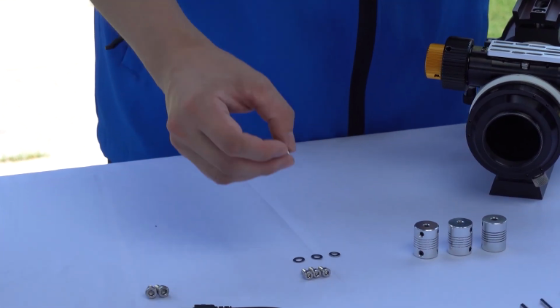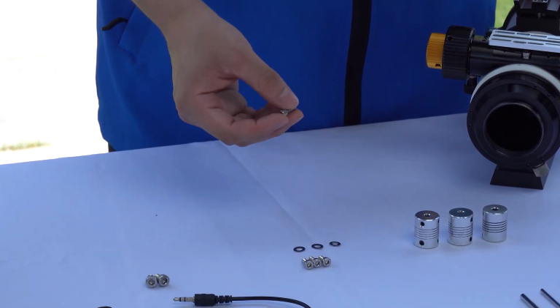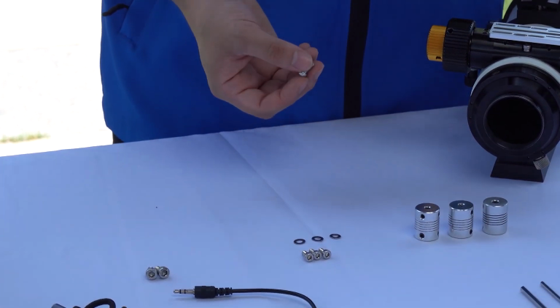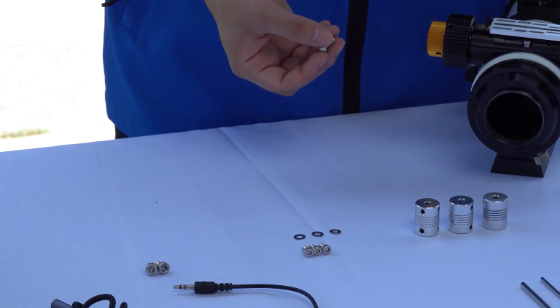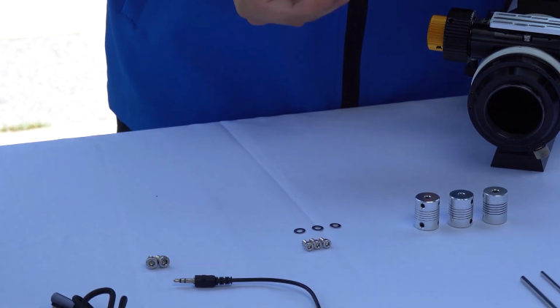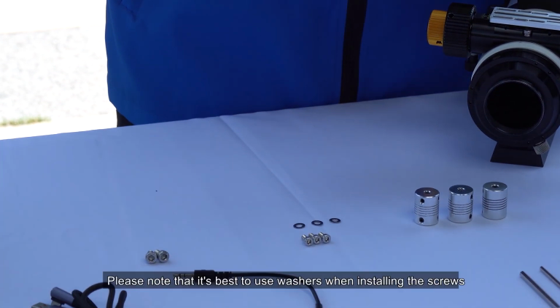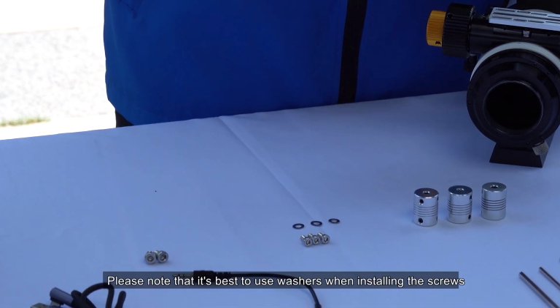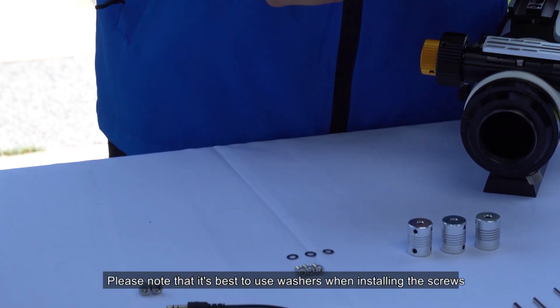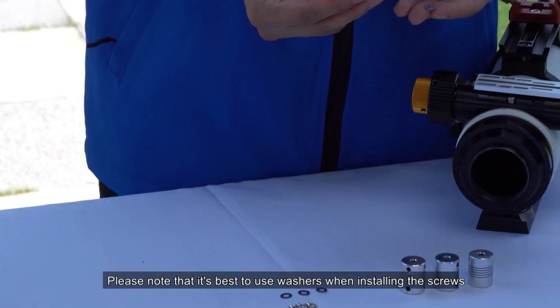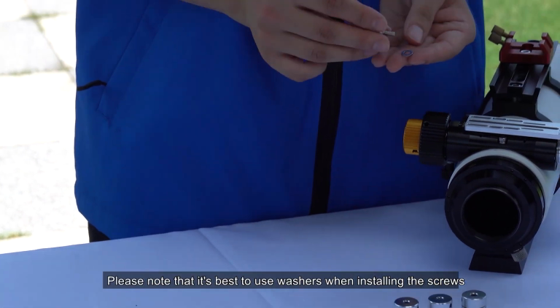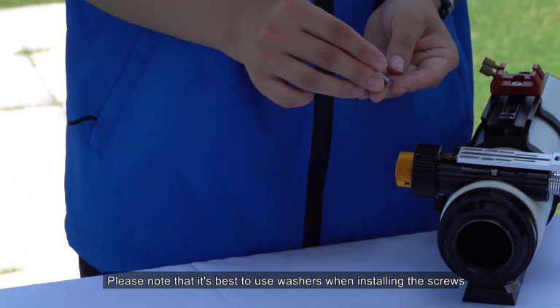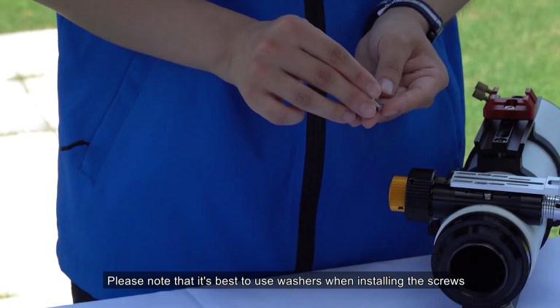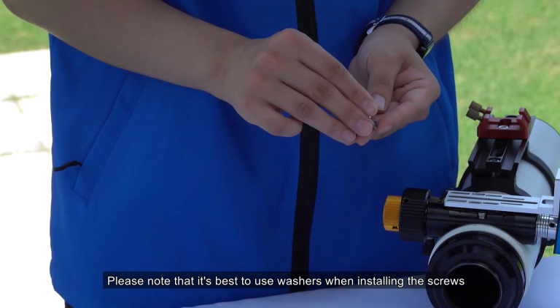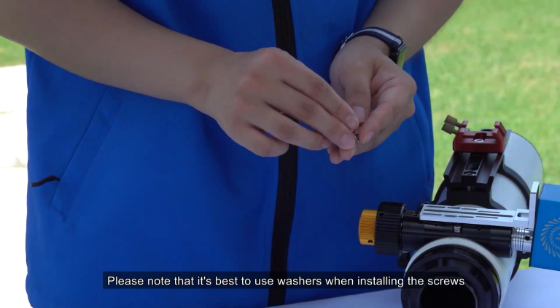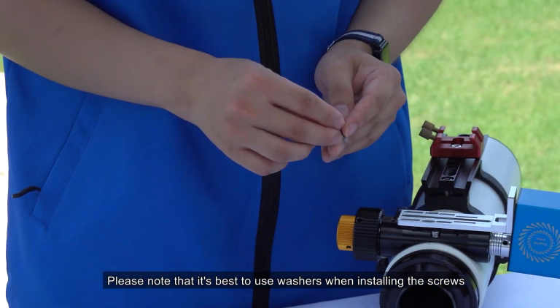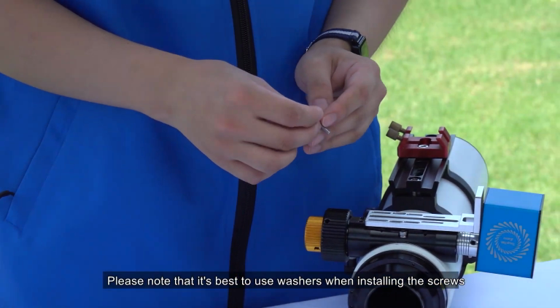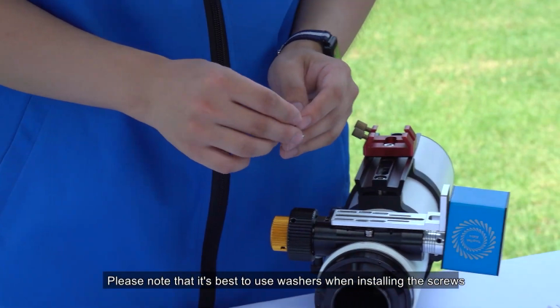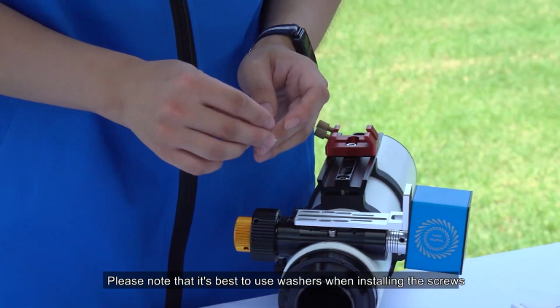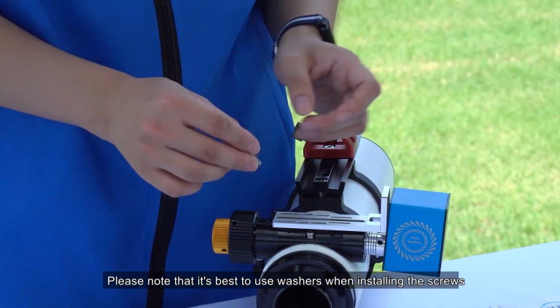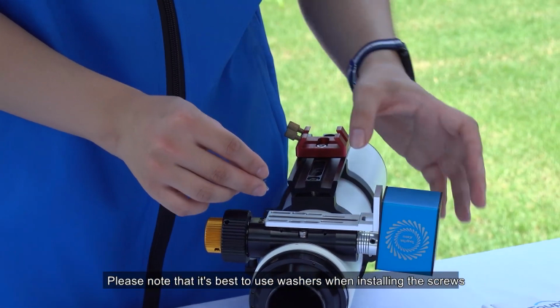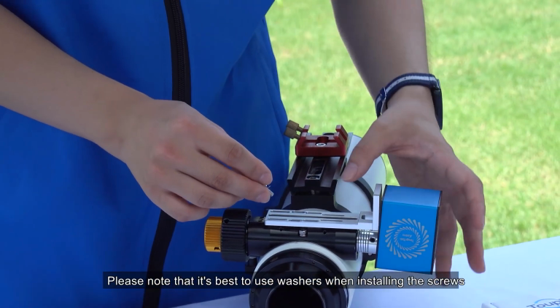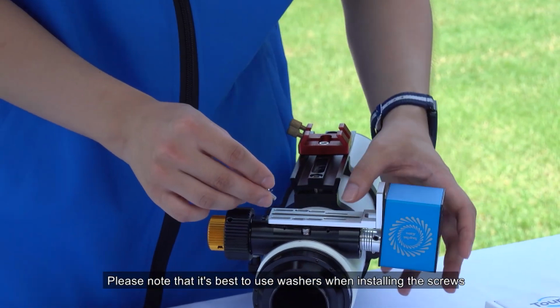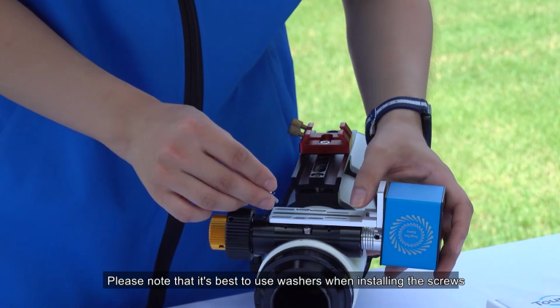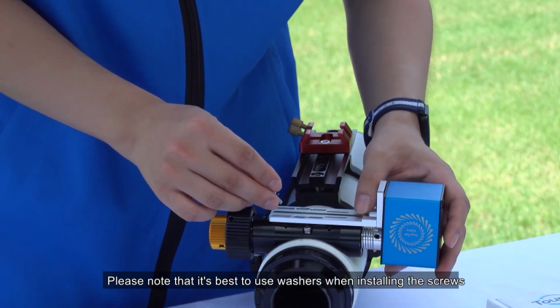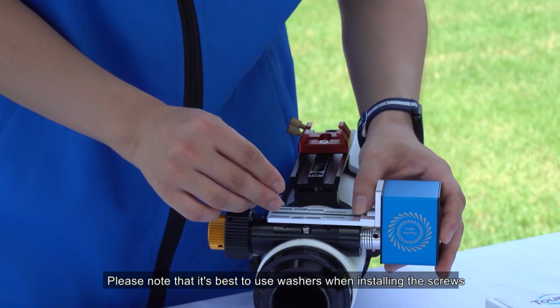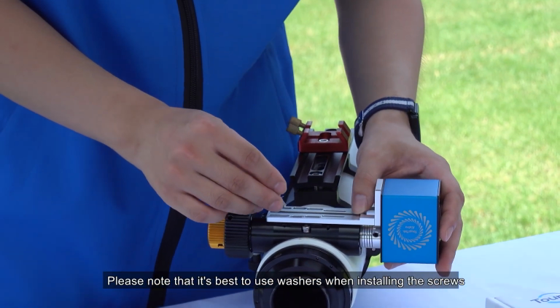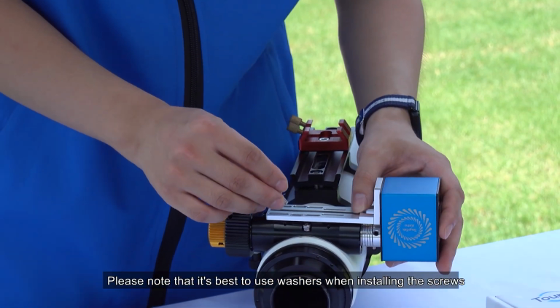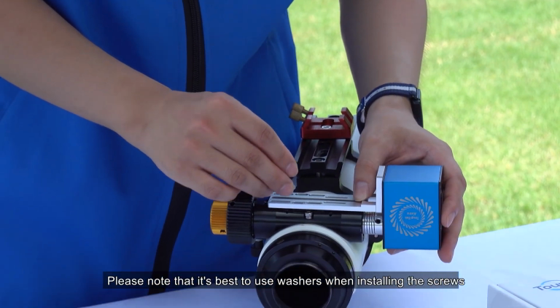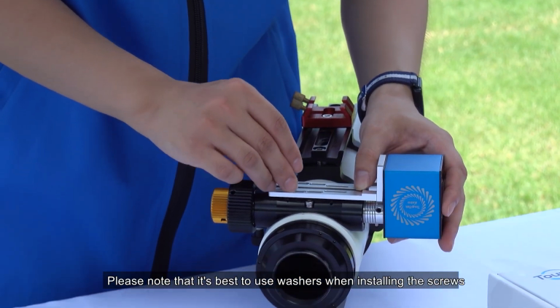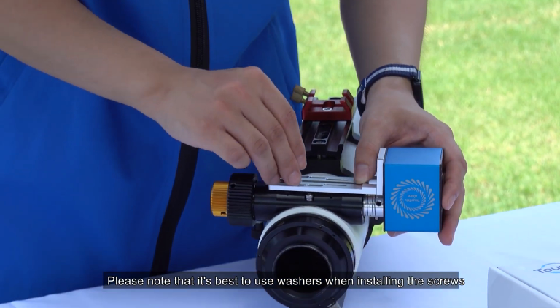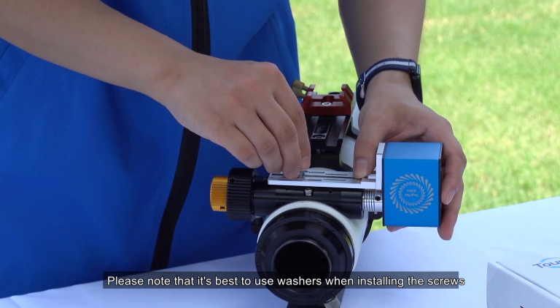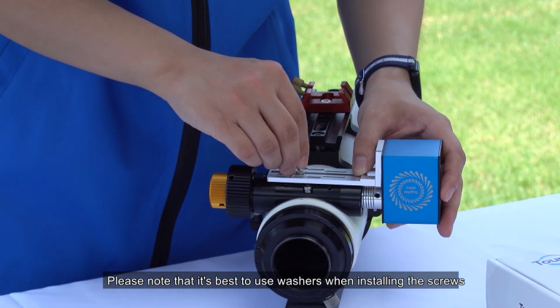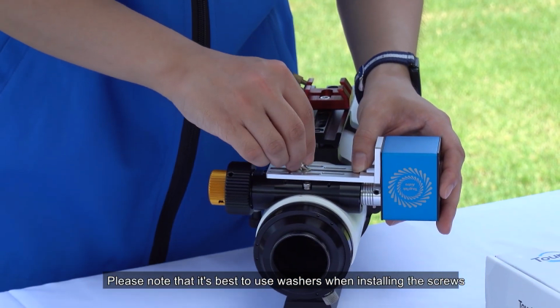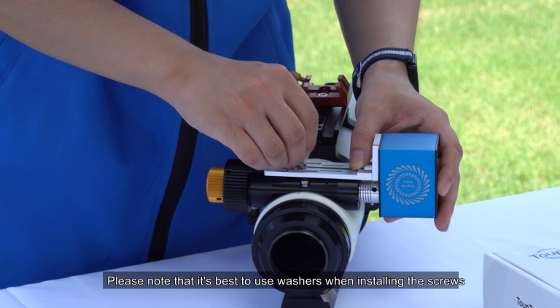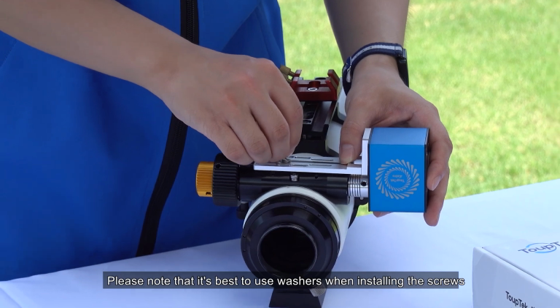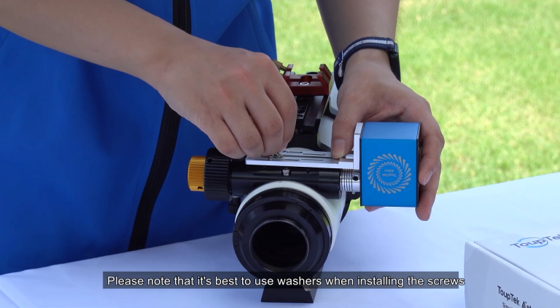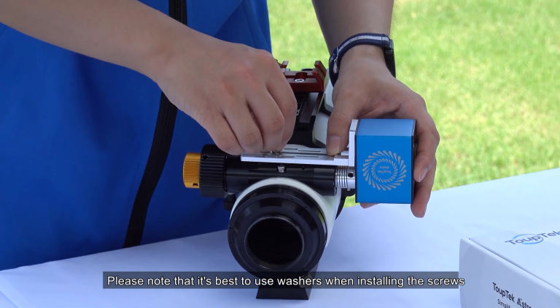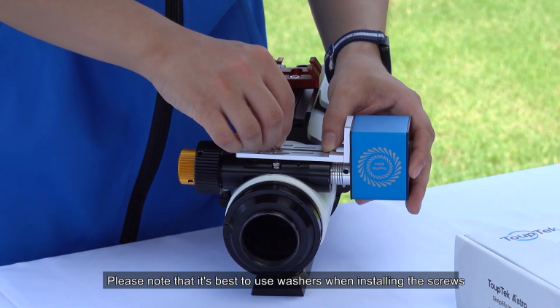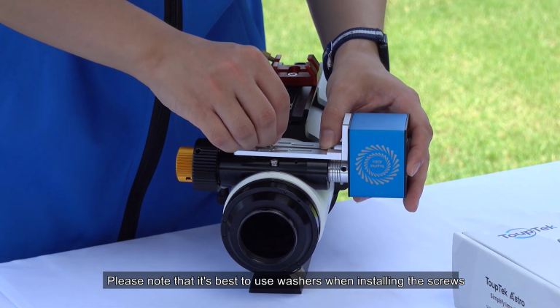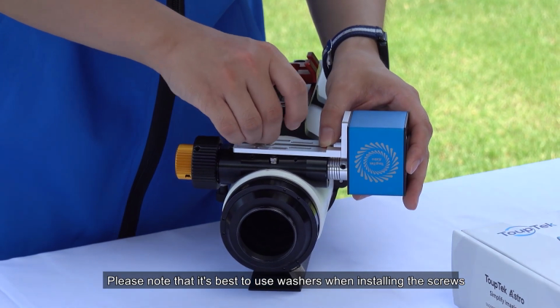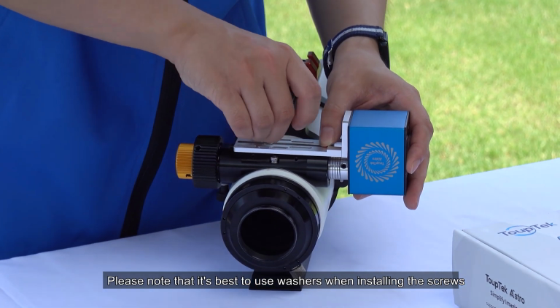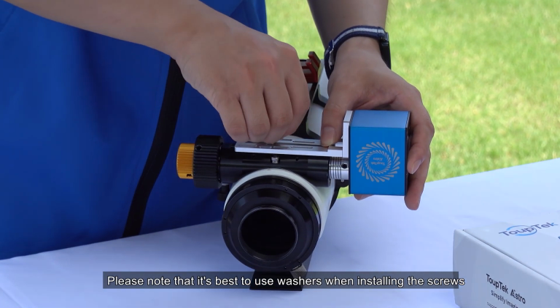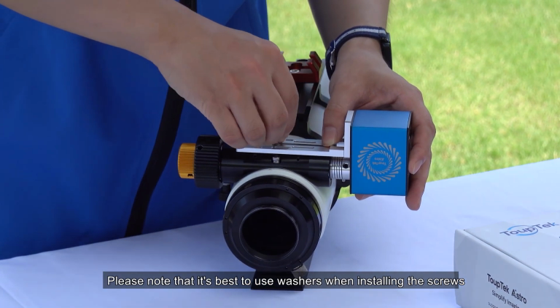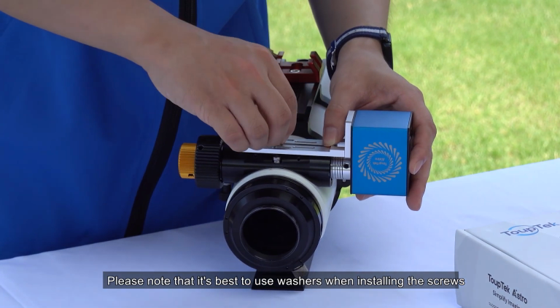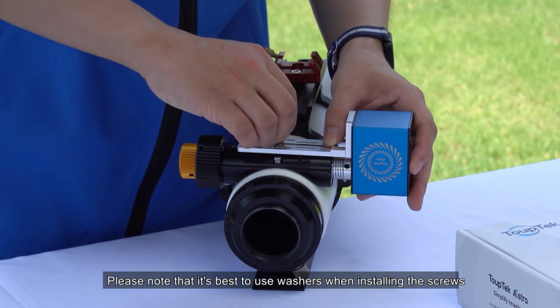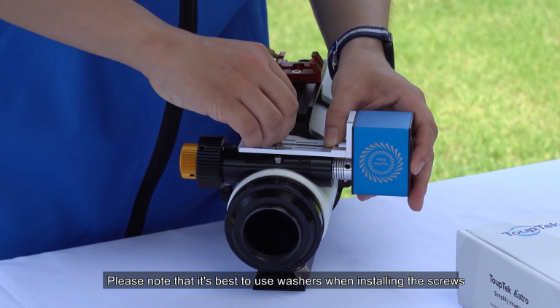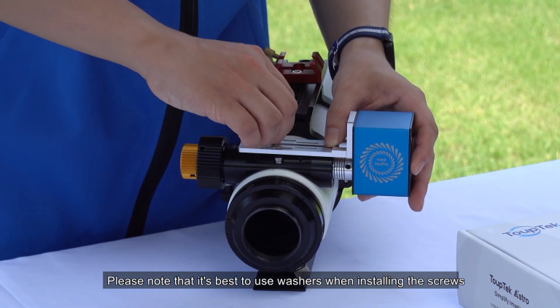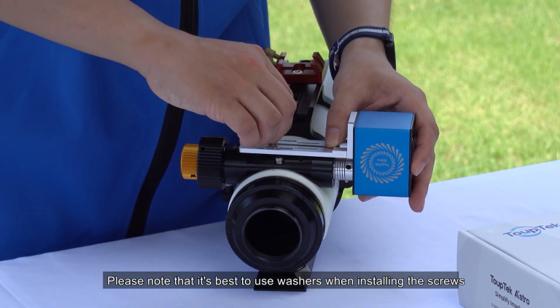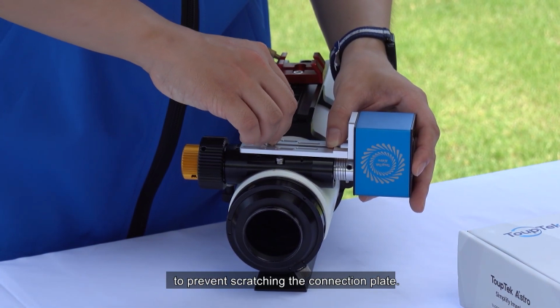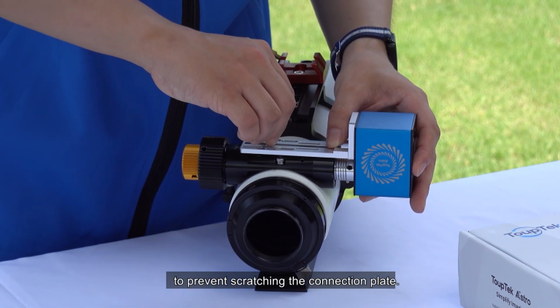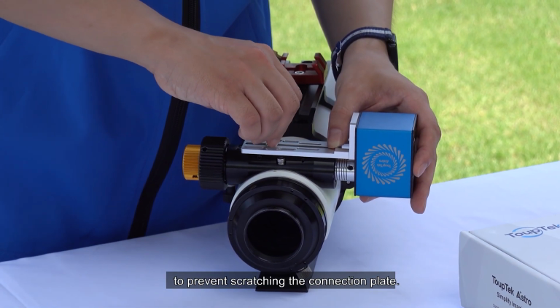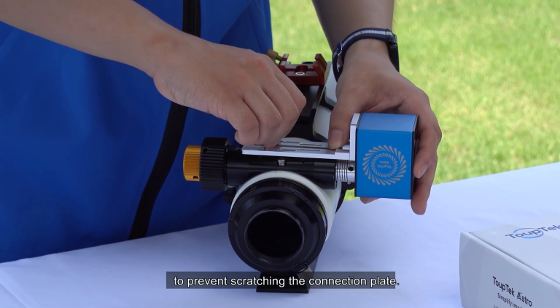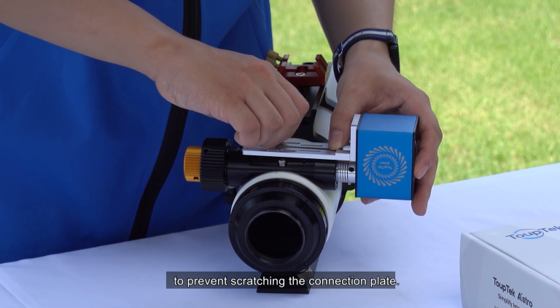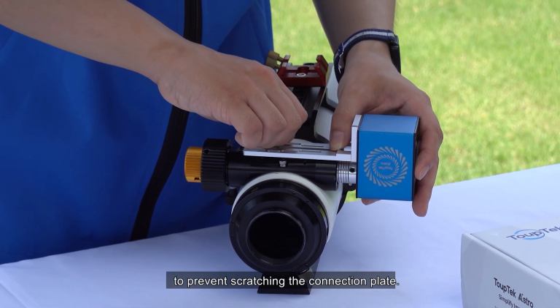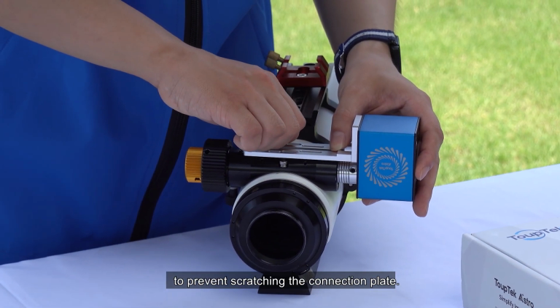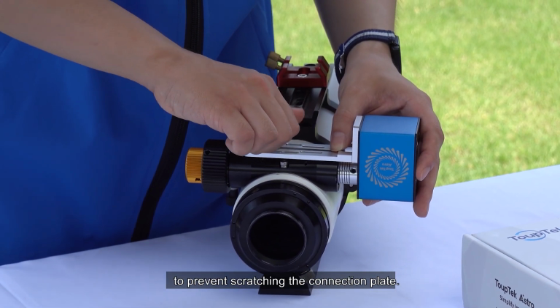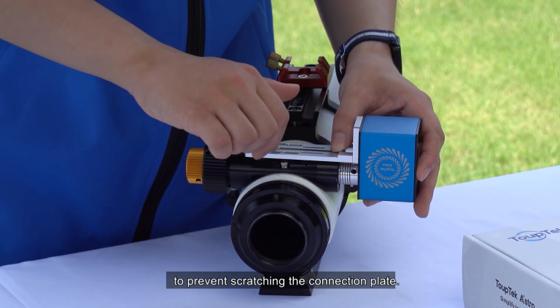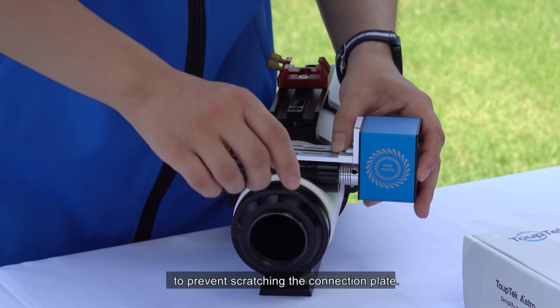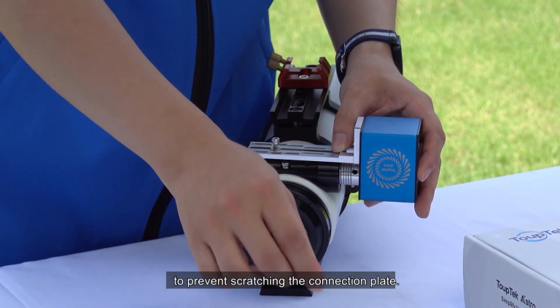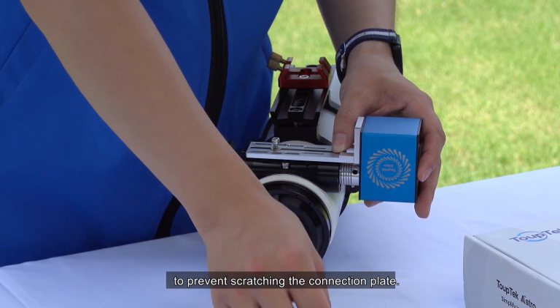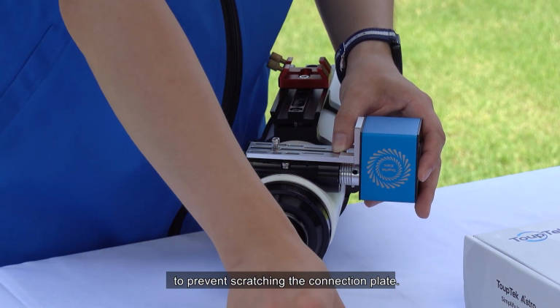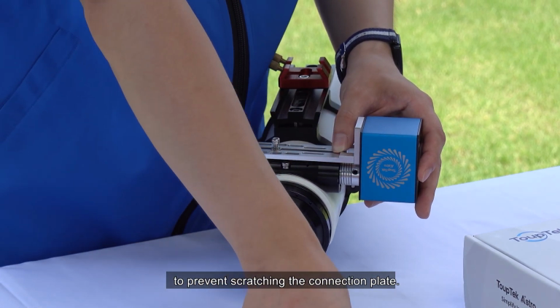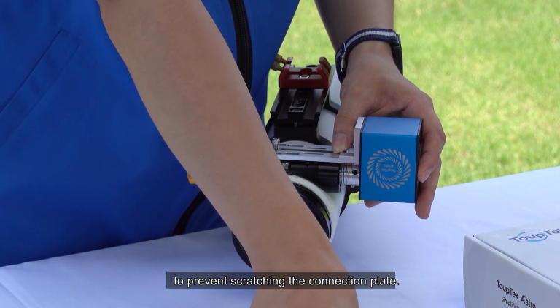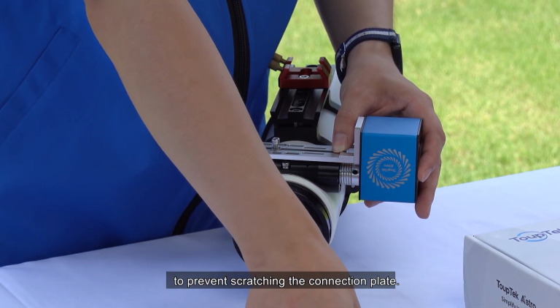Please note, it's best to use washers when installing the screws to prevent damage to the connector fixer mount.